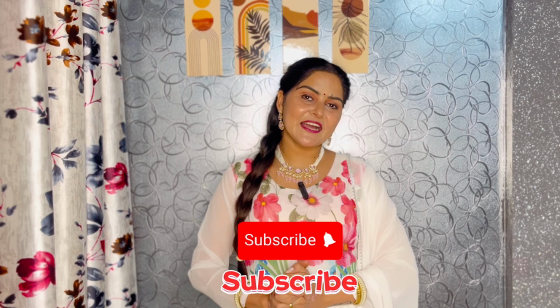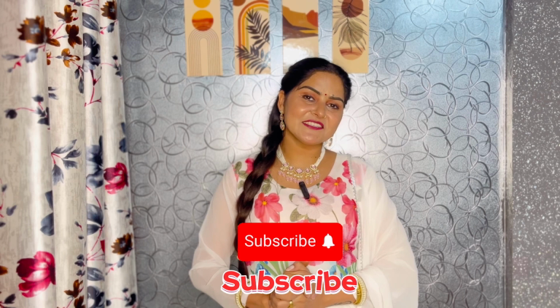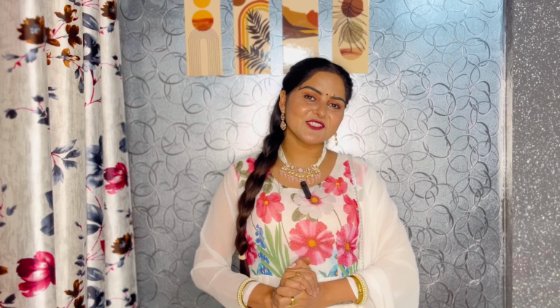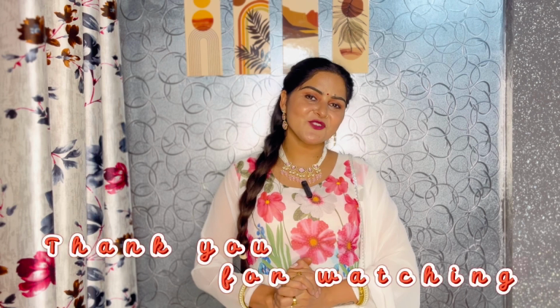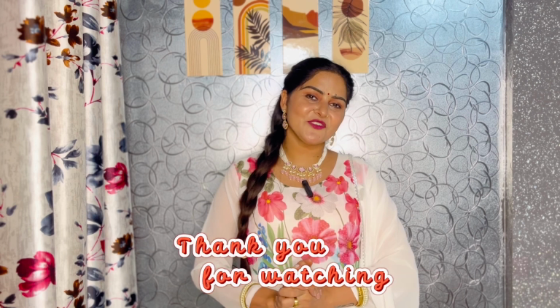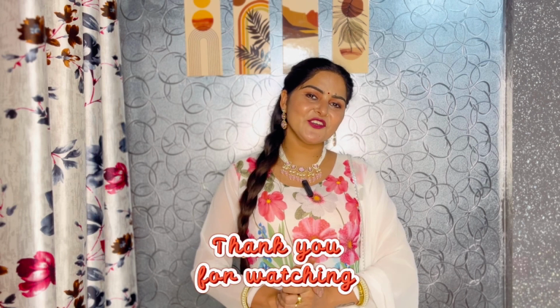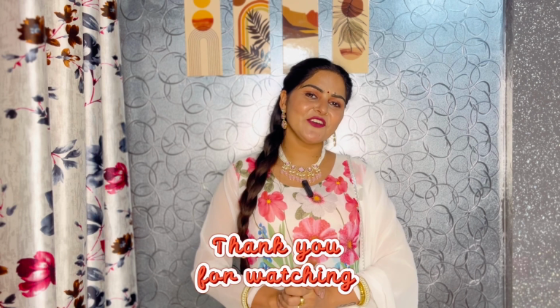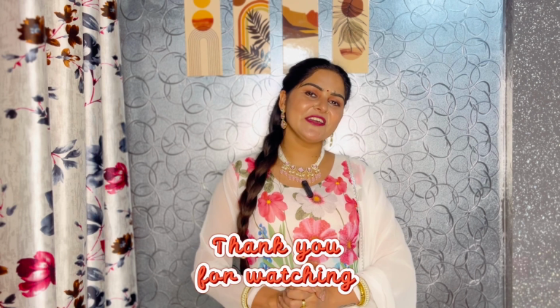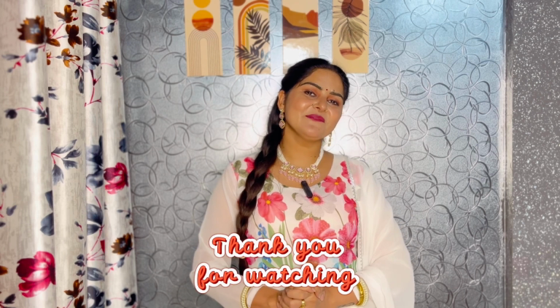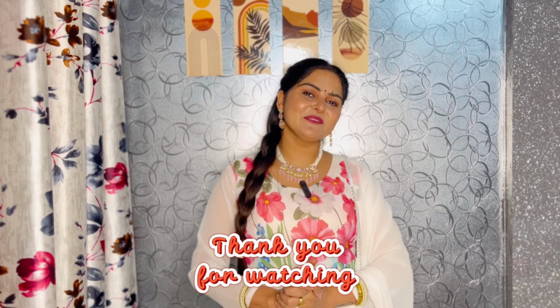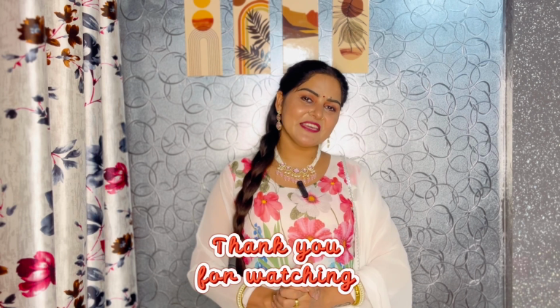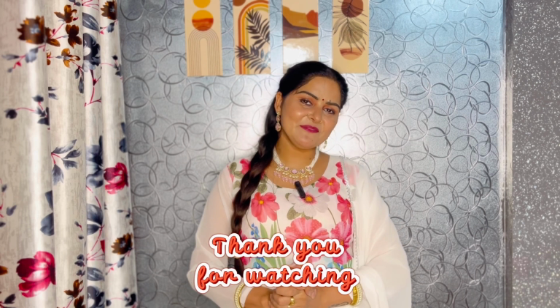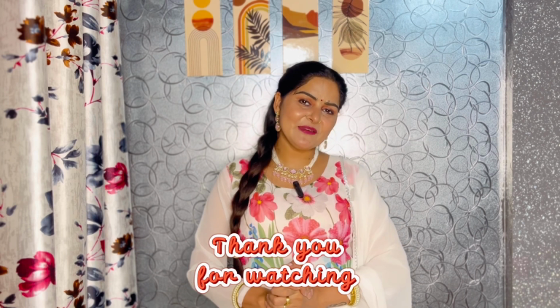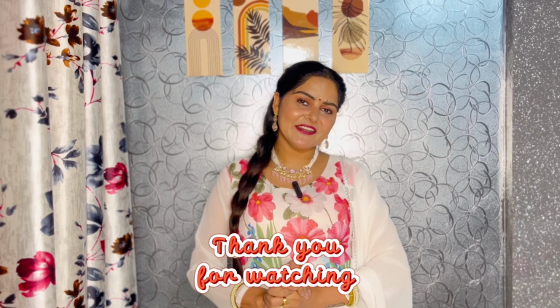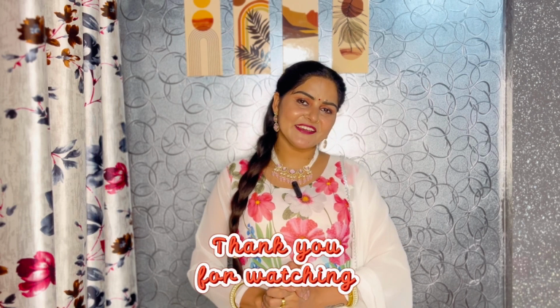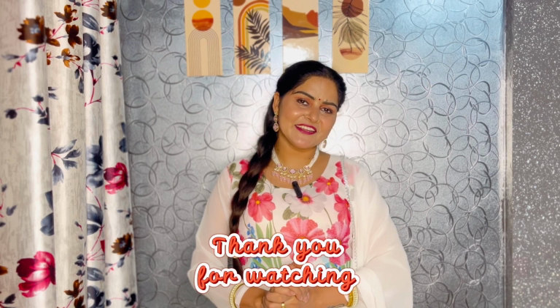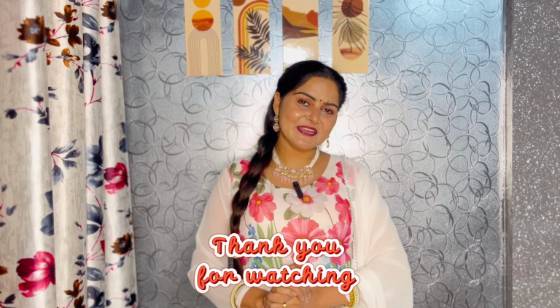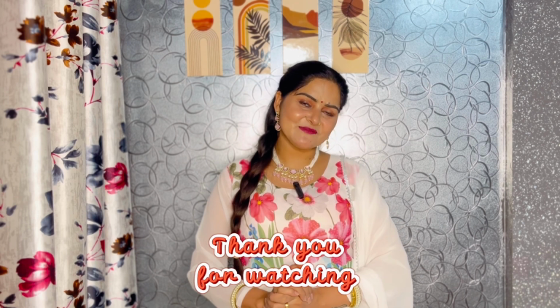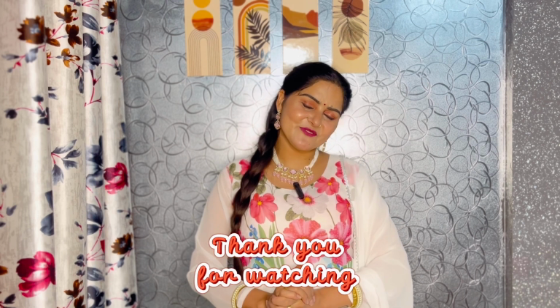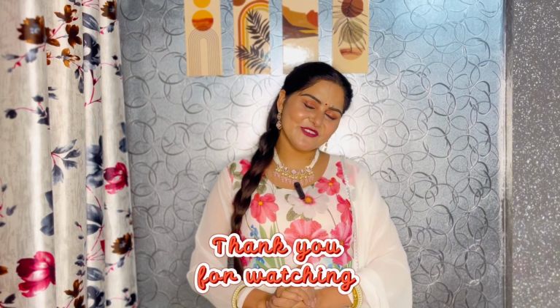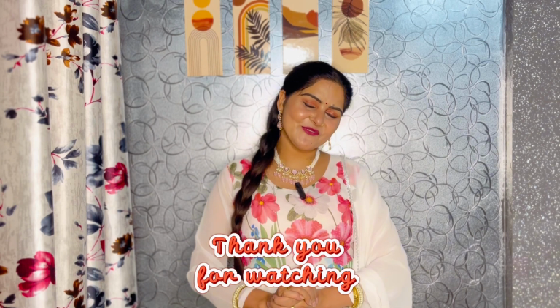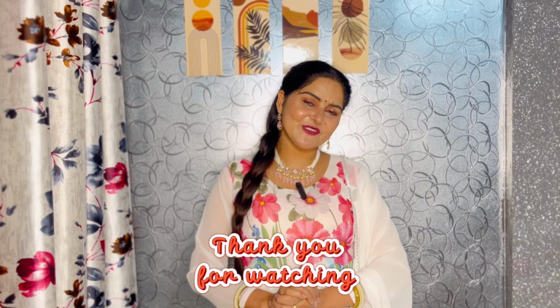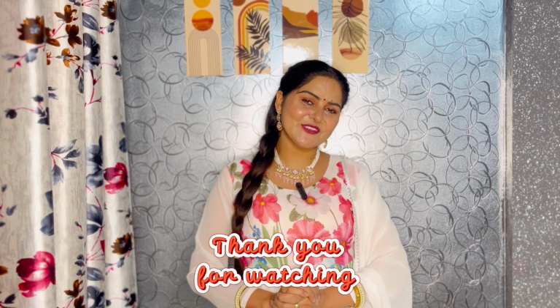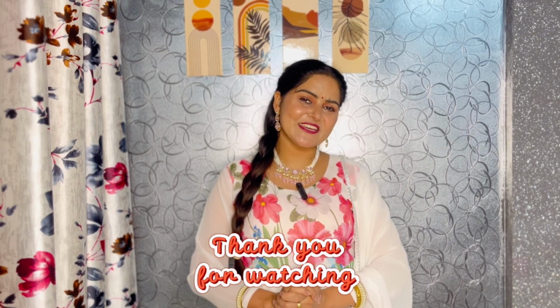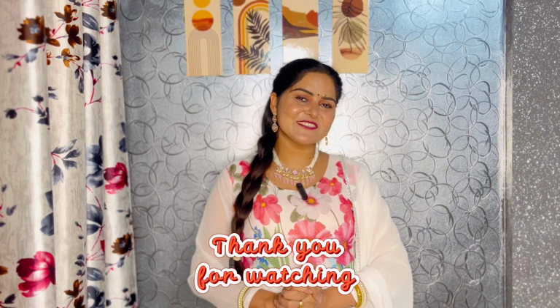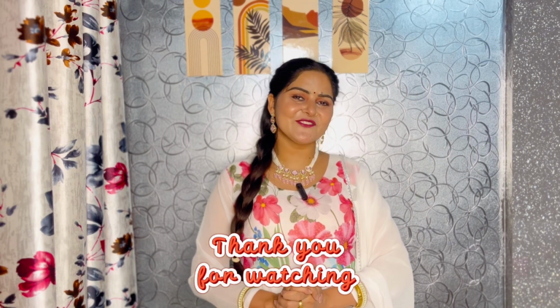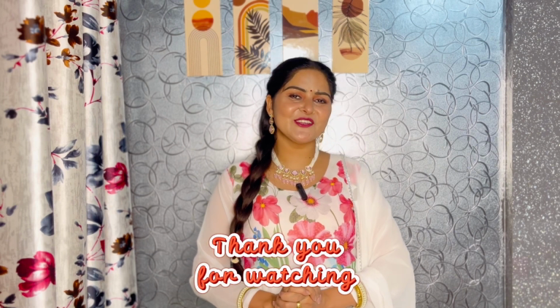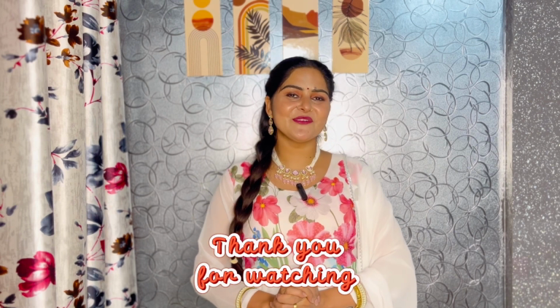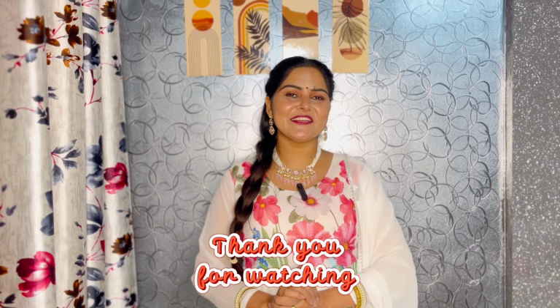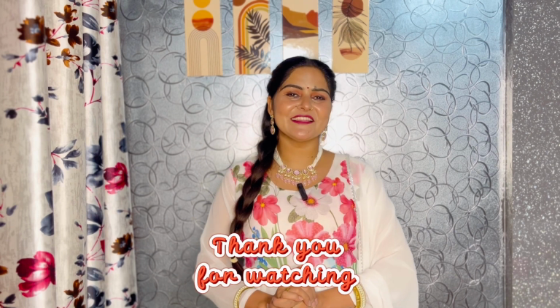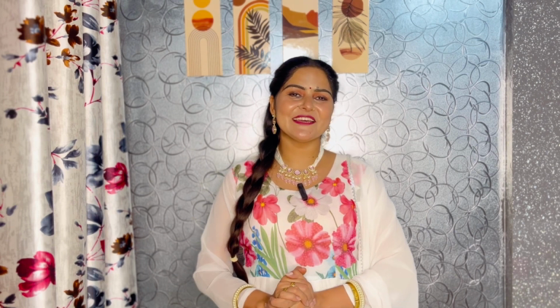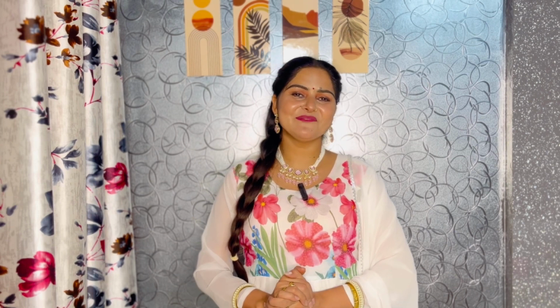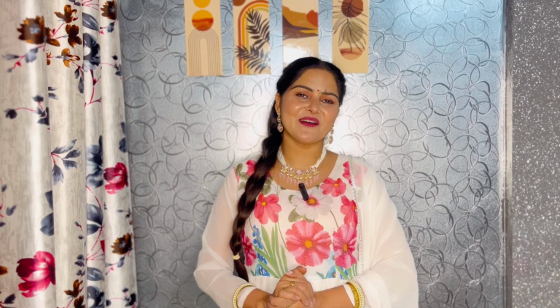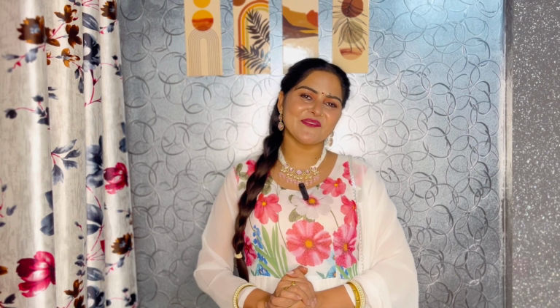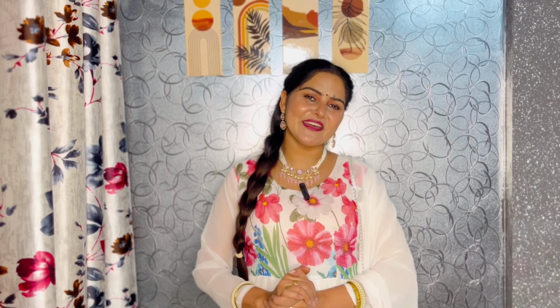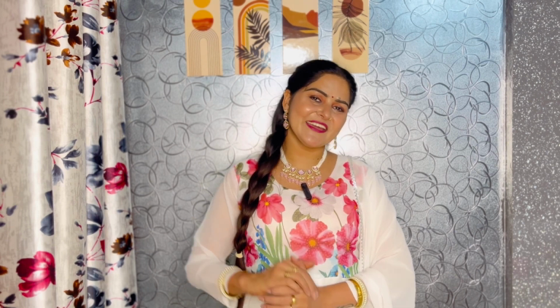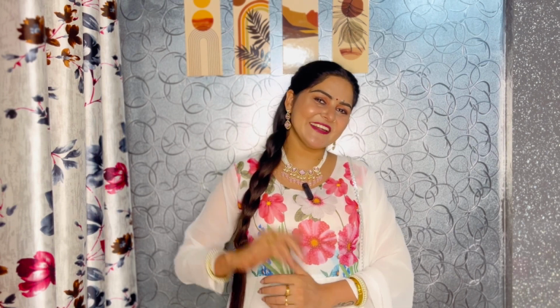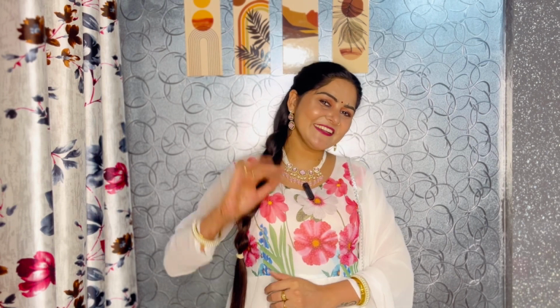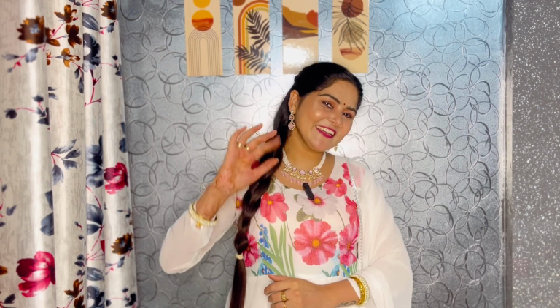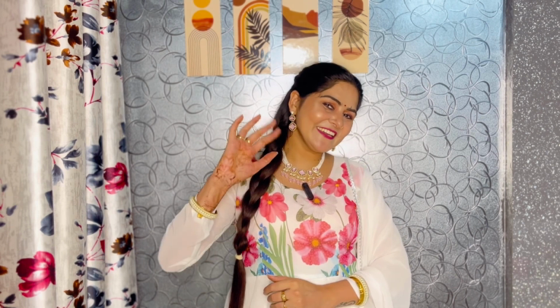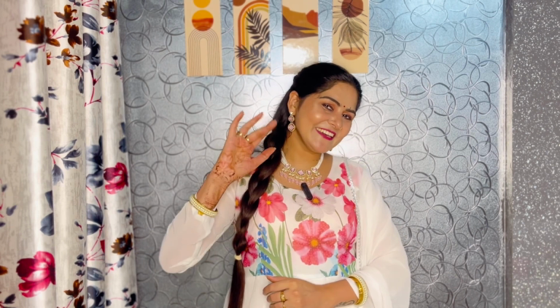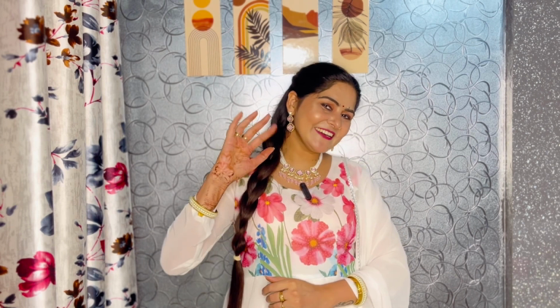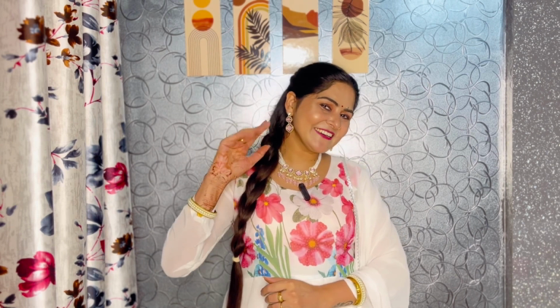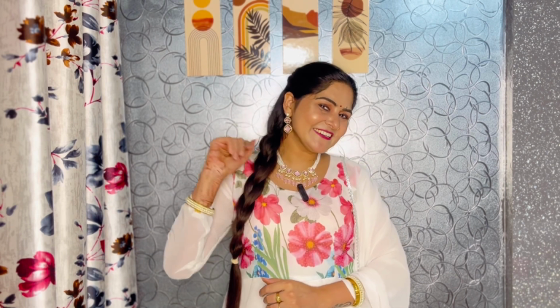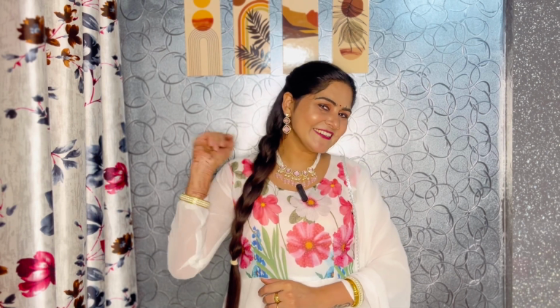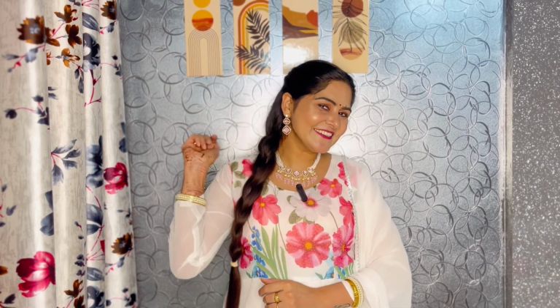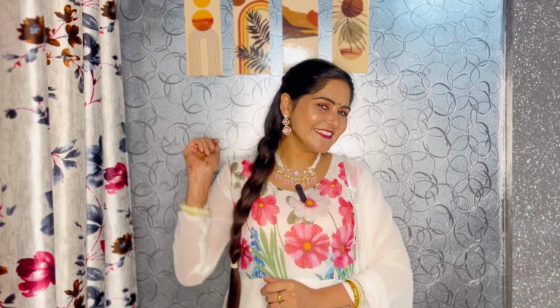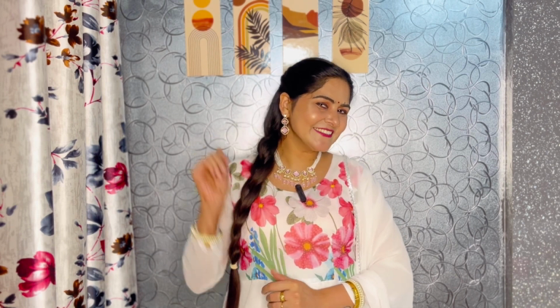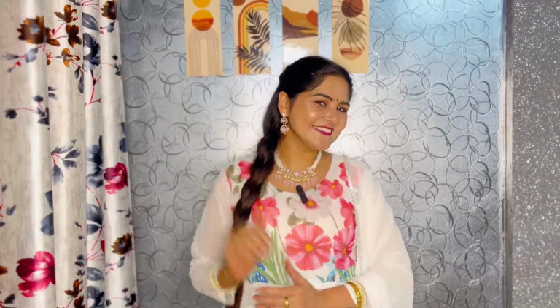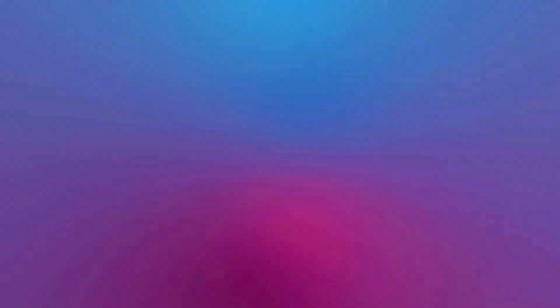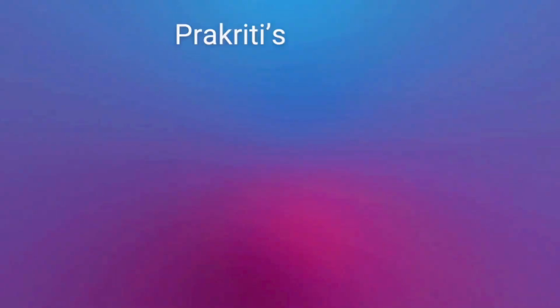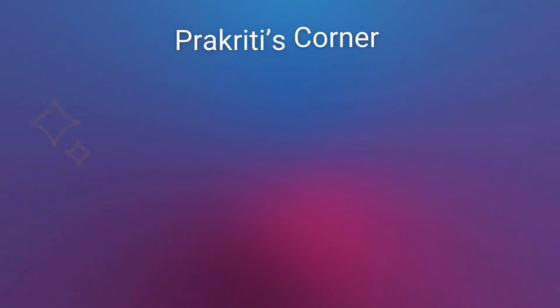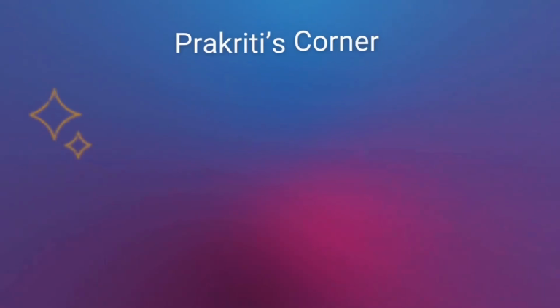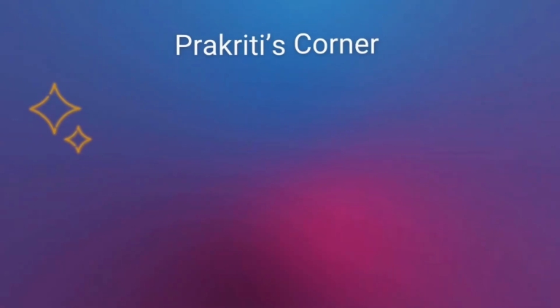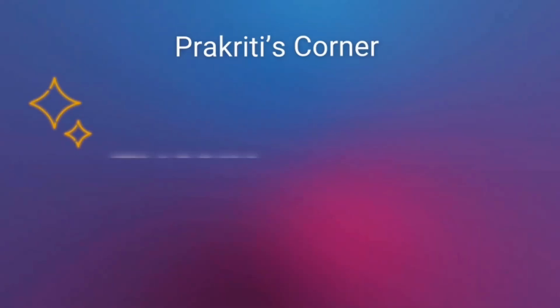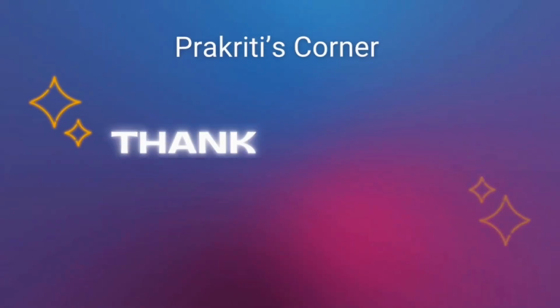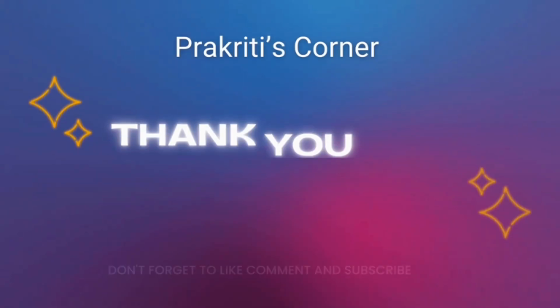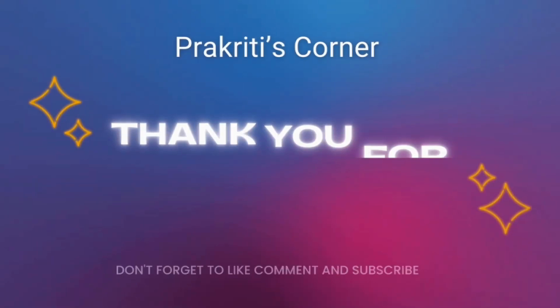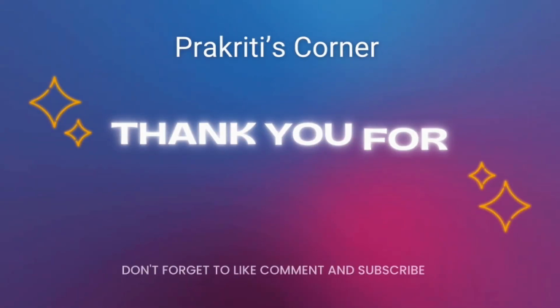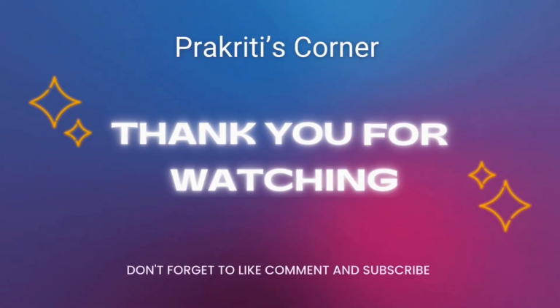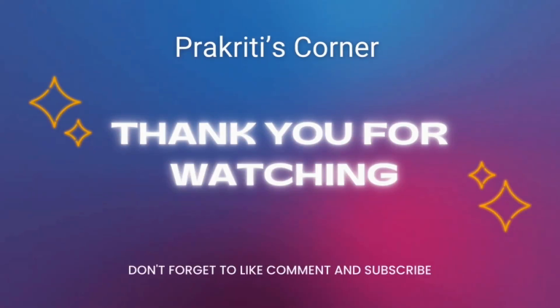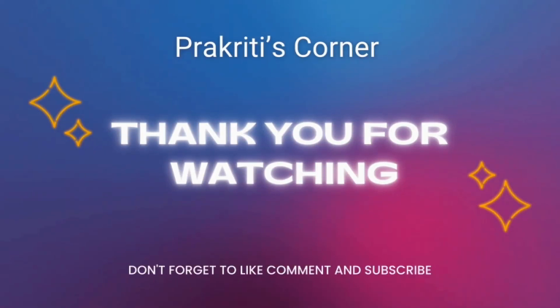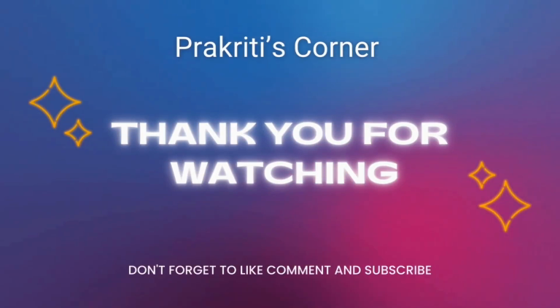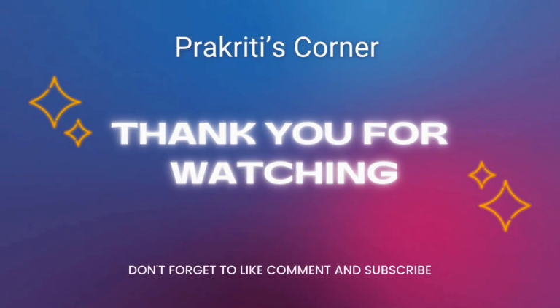Let's end today's video here. We will see you in the next video. Till then, bye-bye and take care!